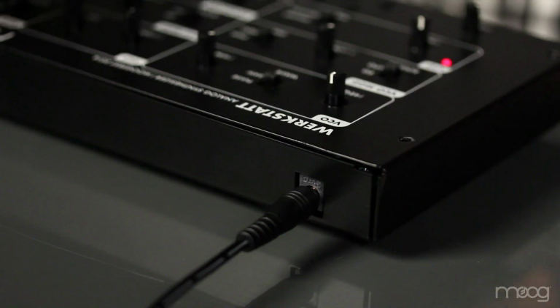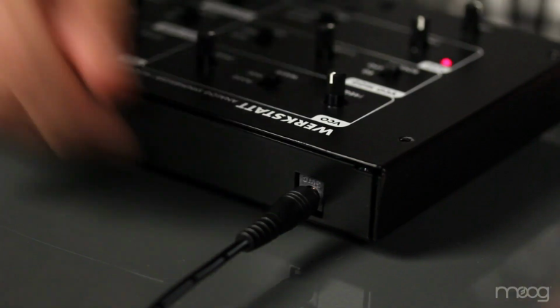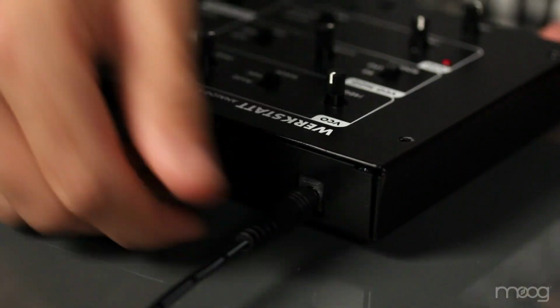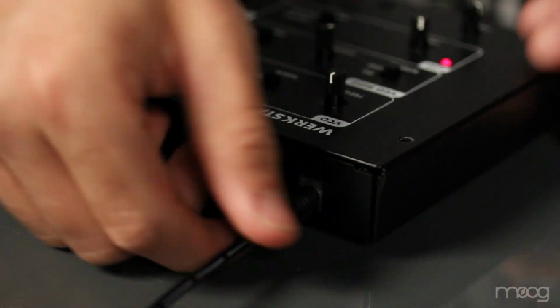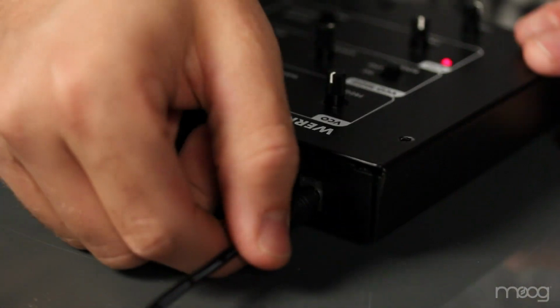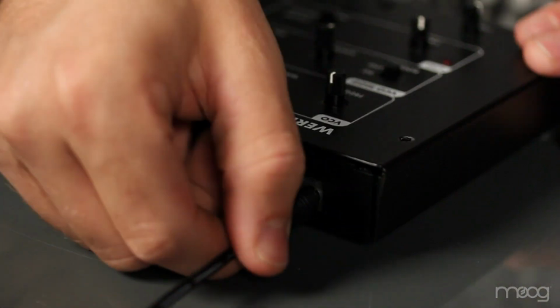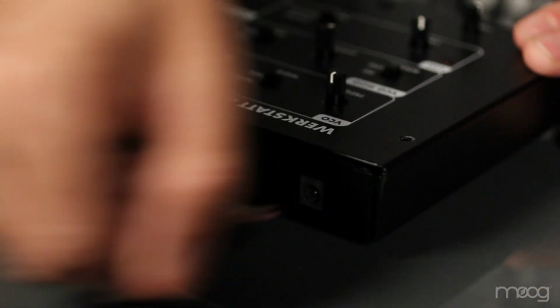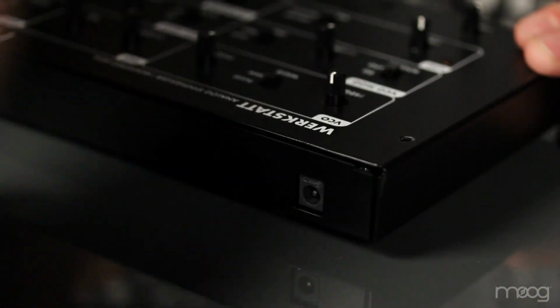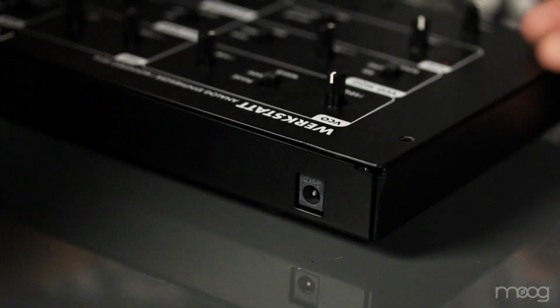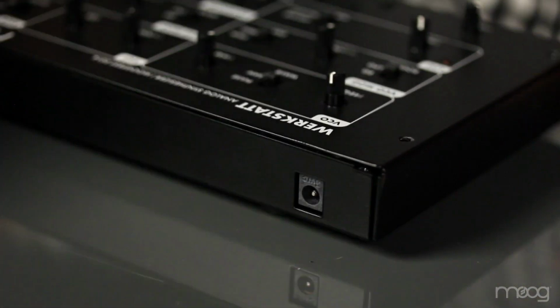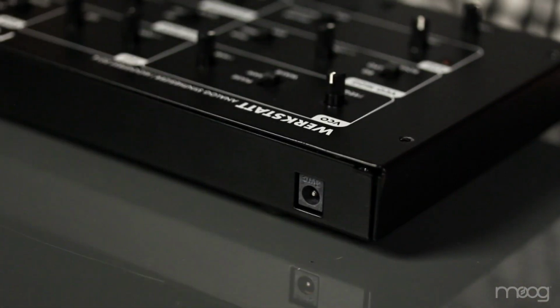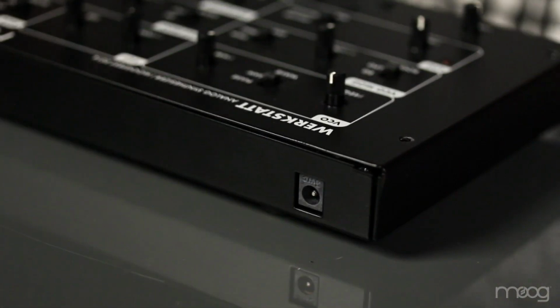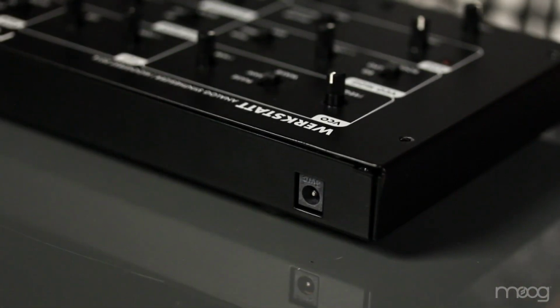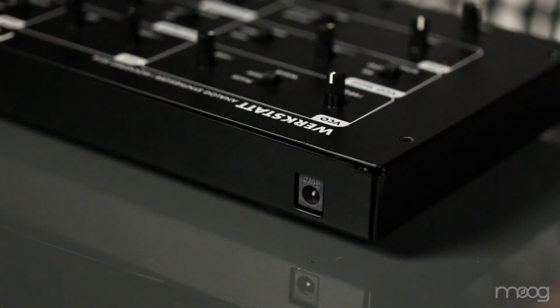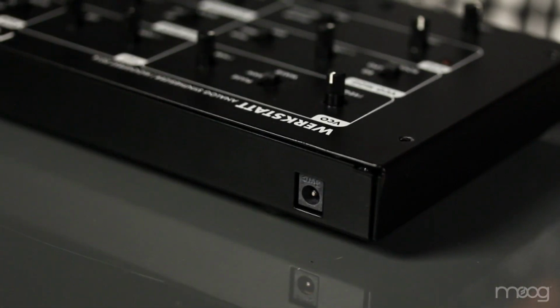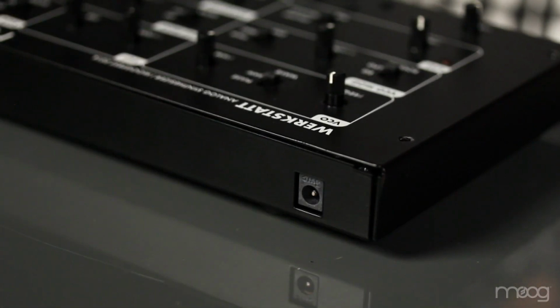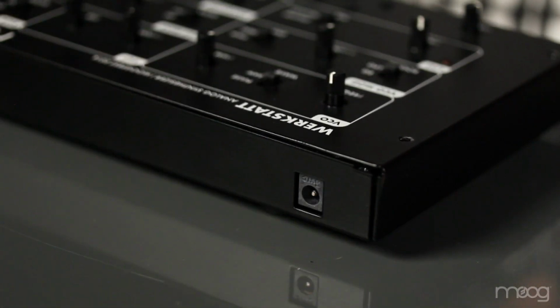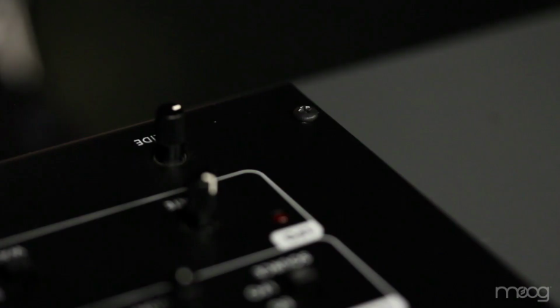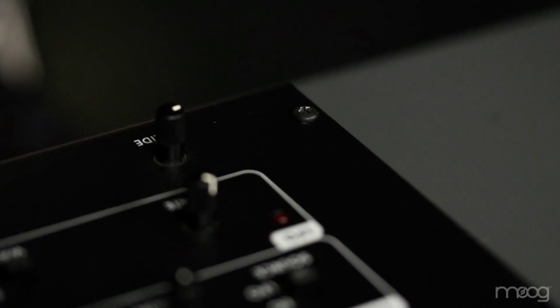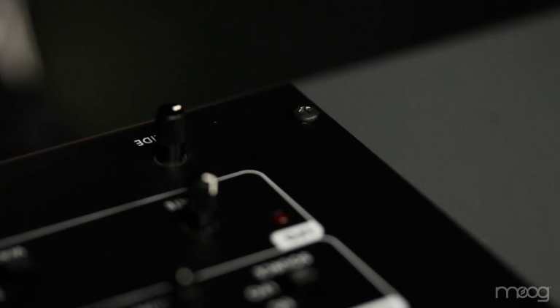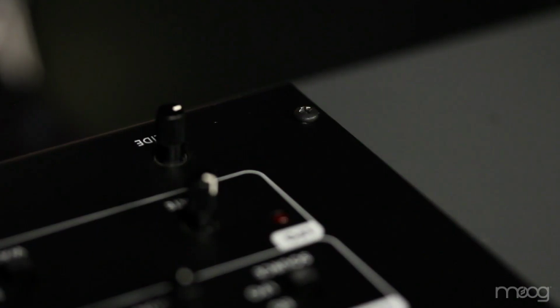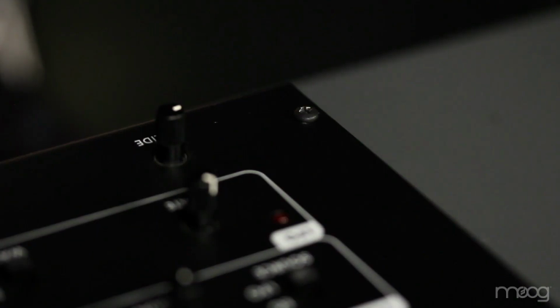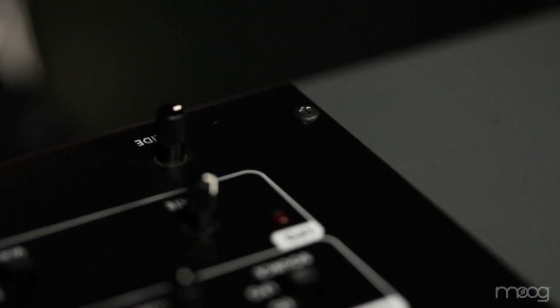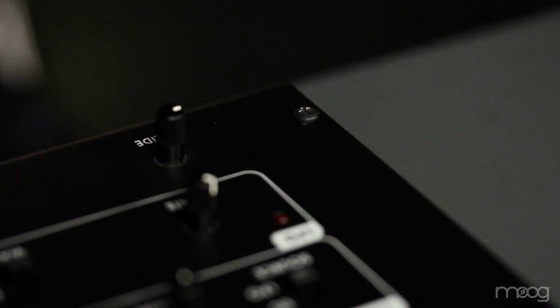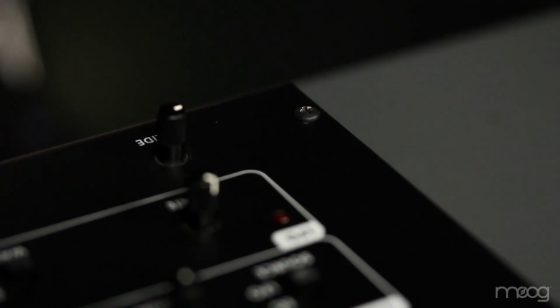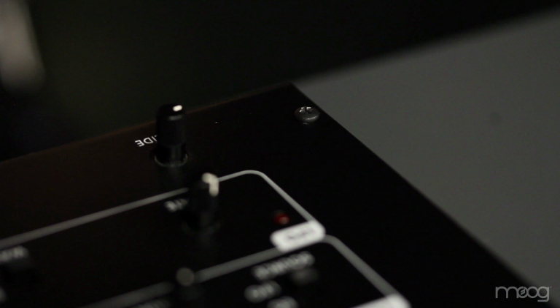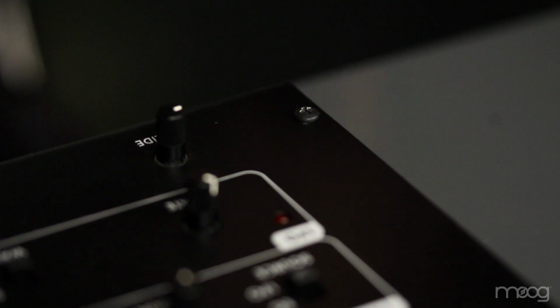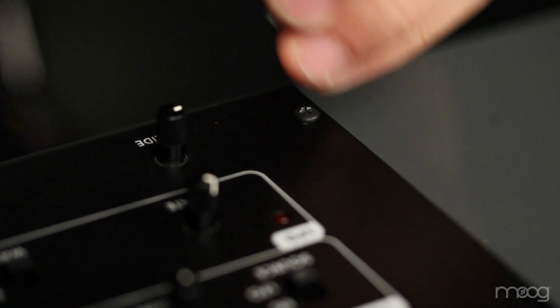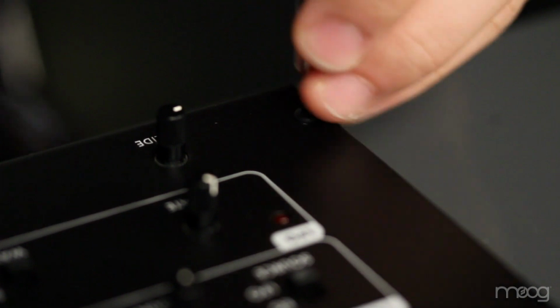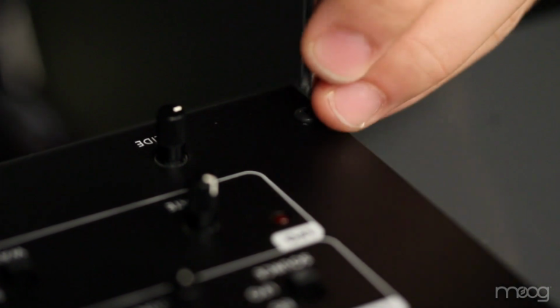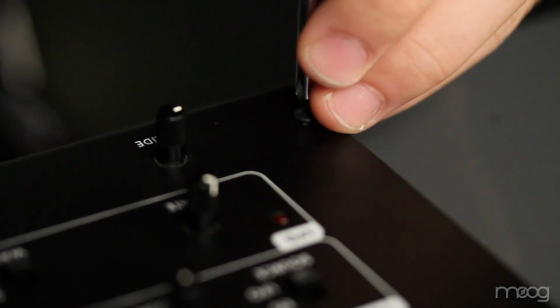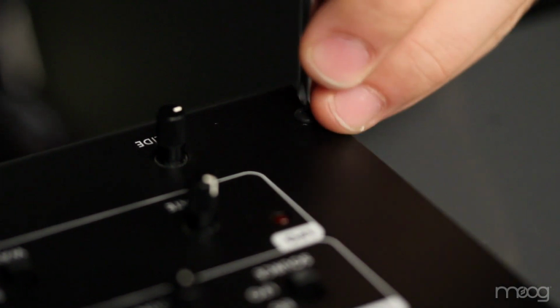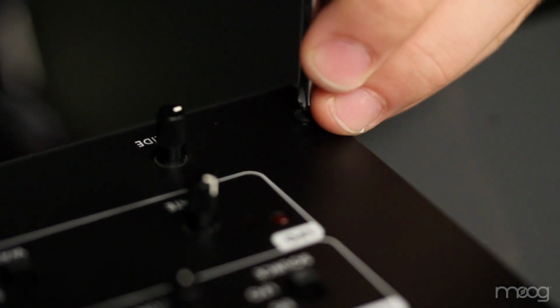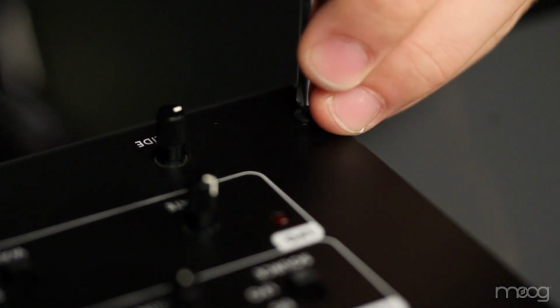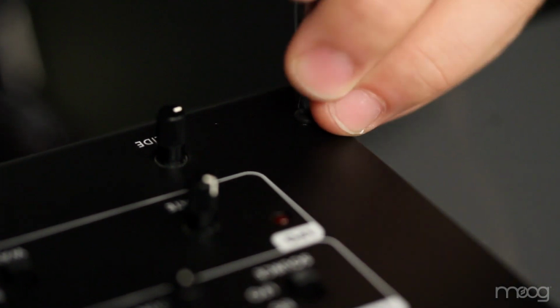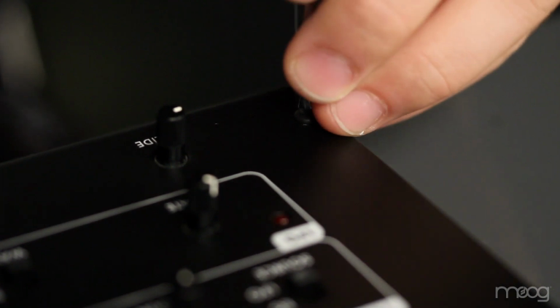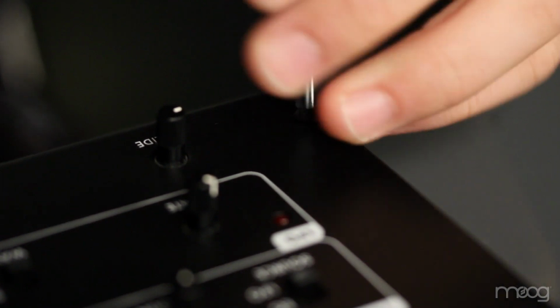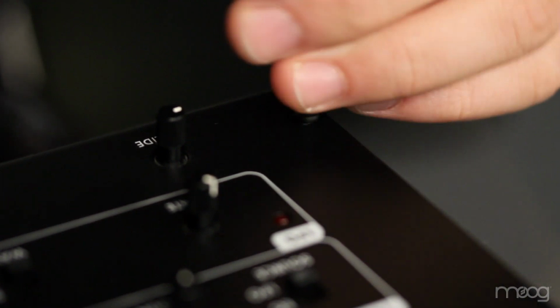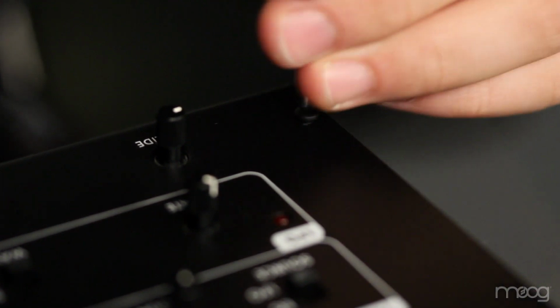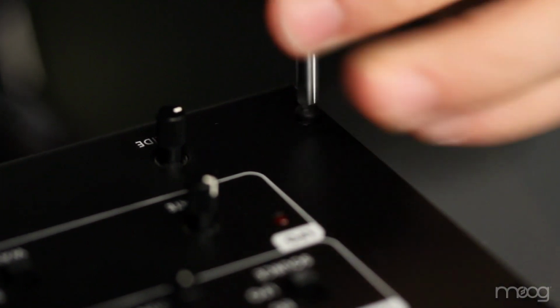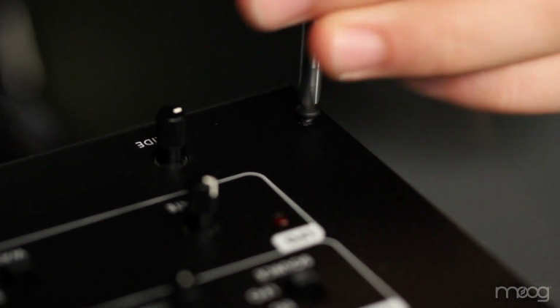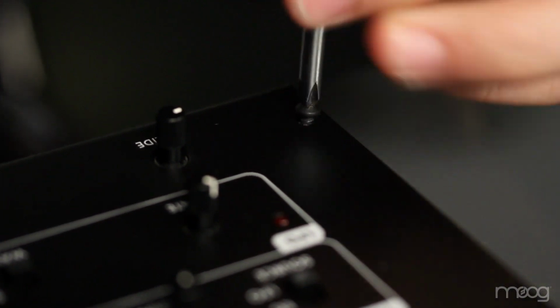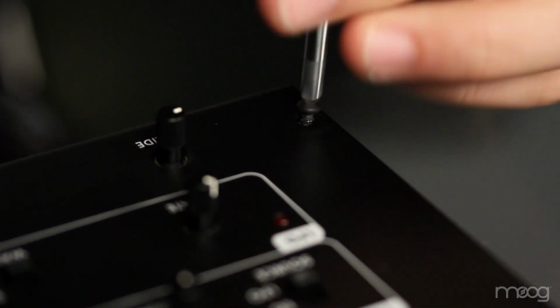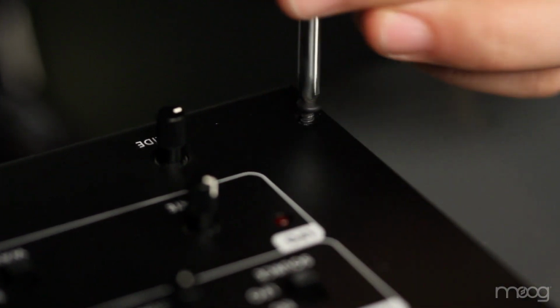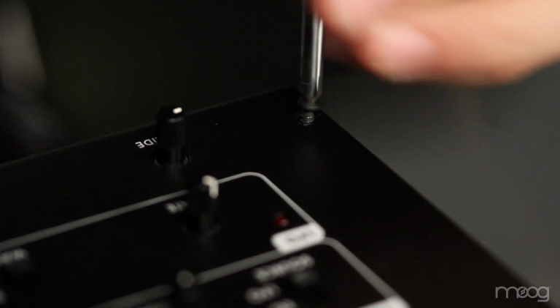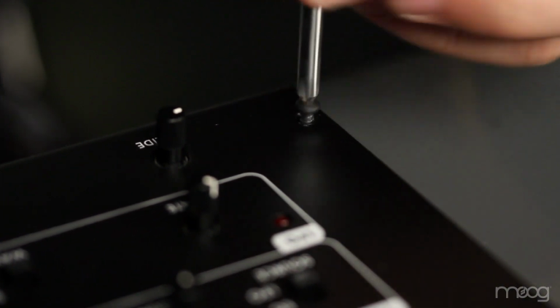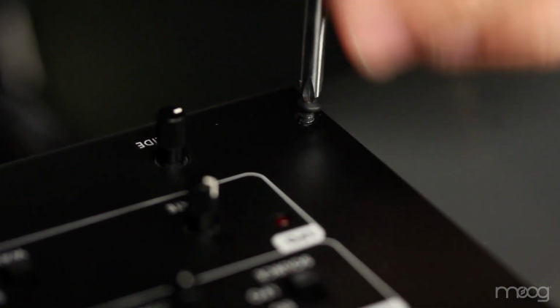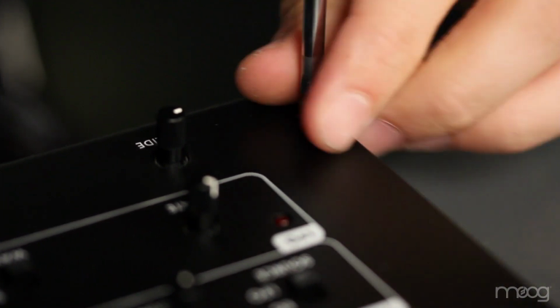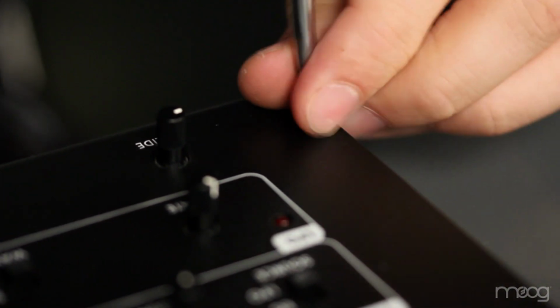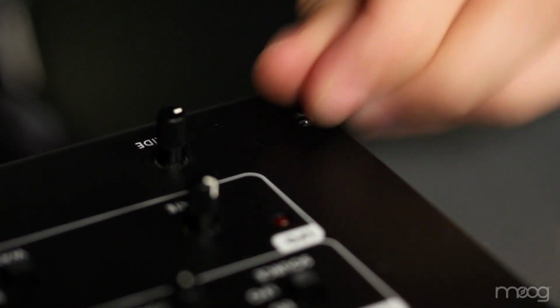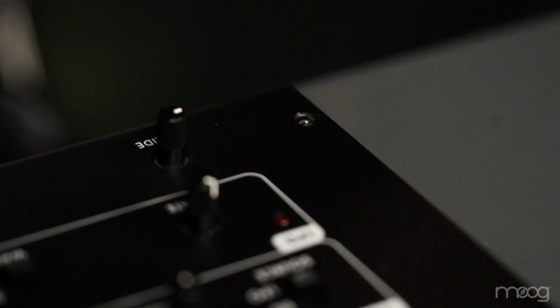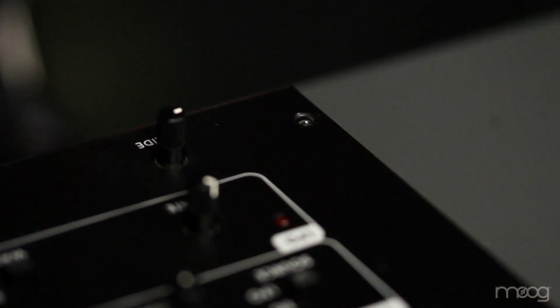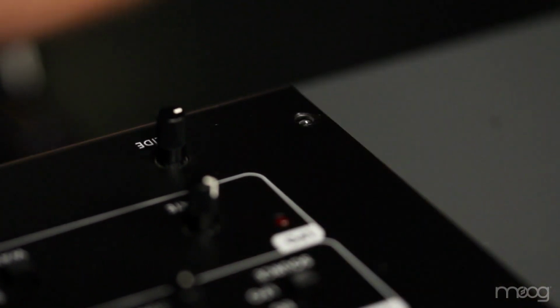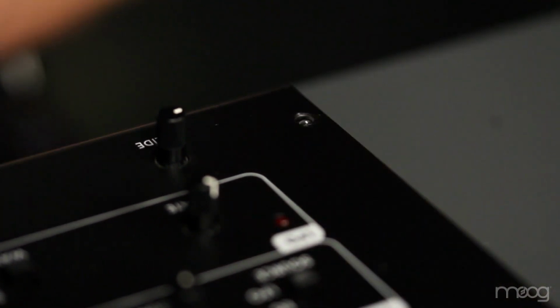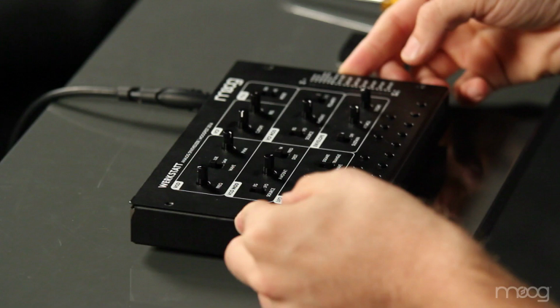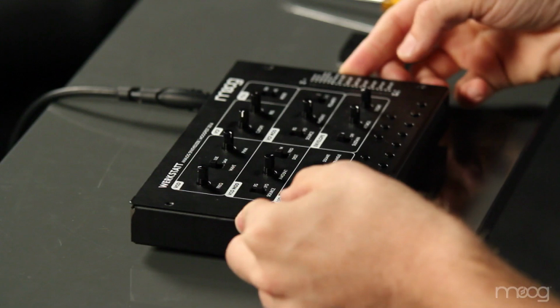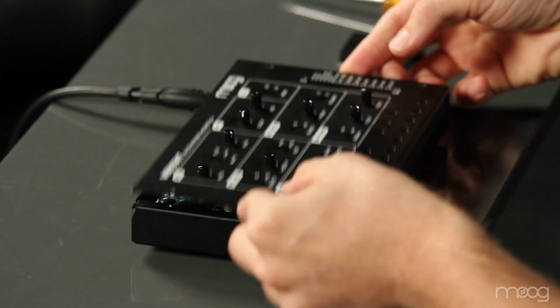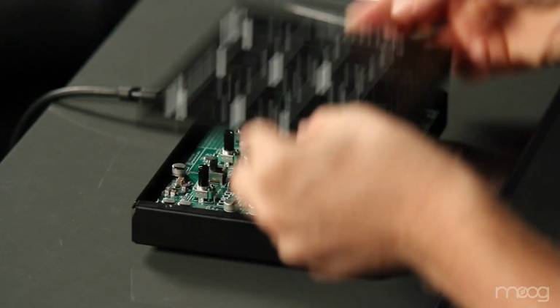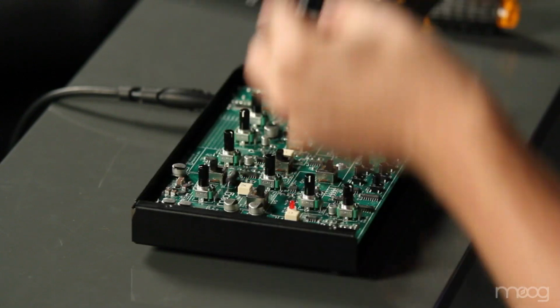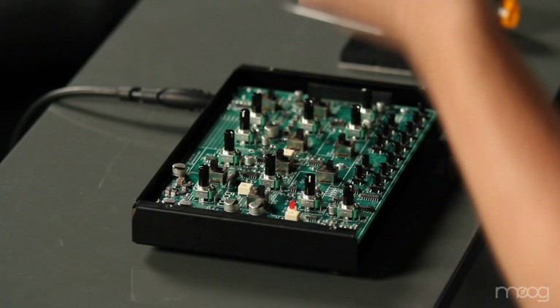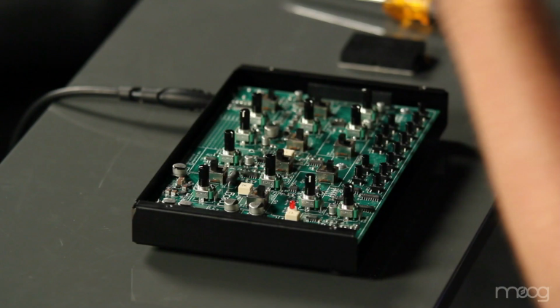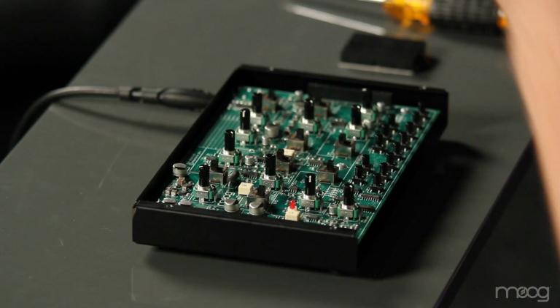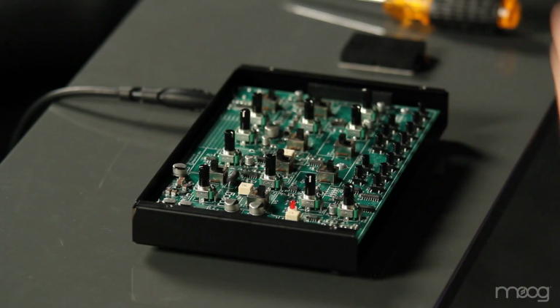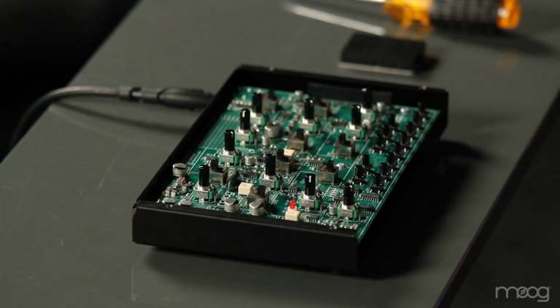First, we'll need to unplug our Werkstatt. Next, using the Phillips head screwdriver, unscrew the top four screws to remove the top panel.